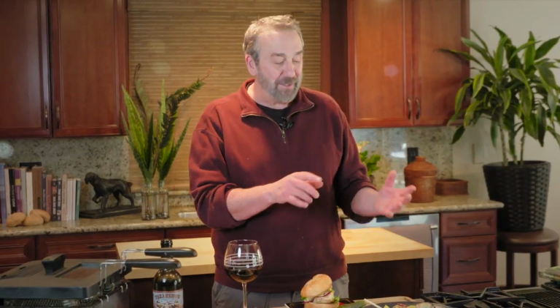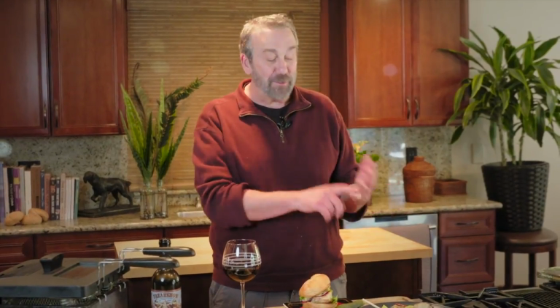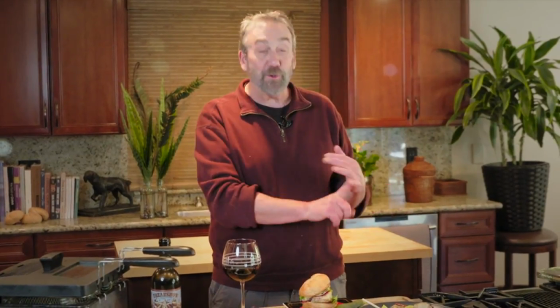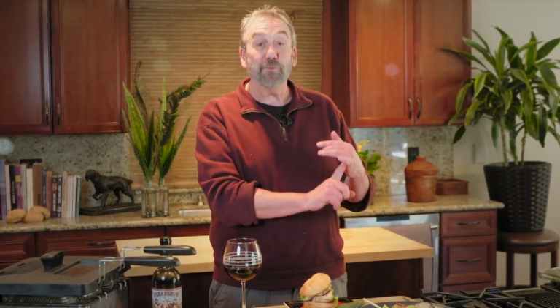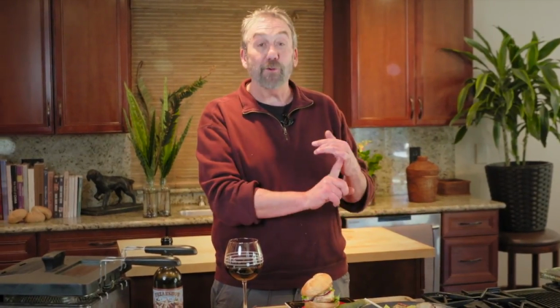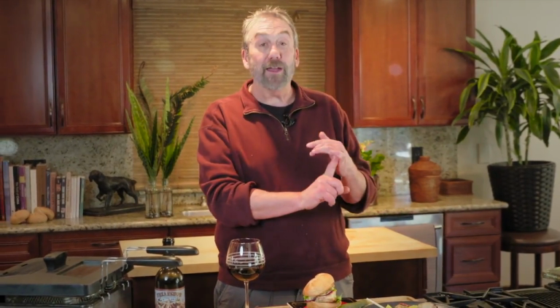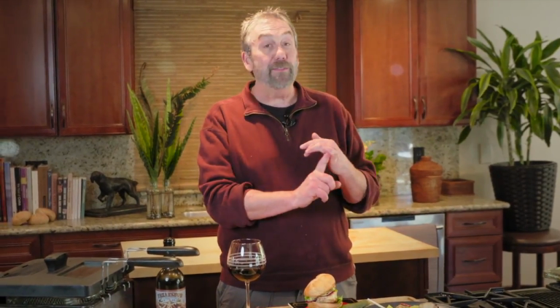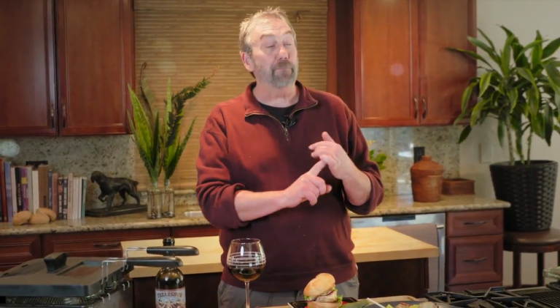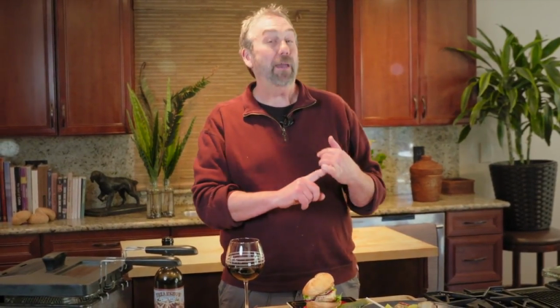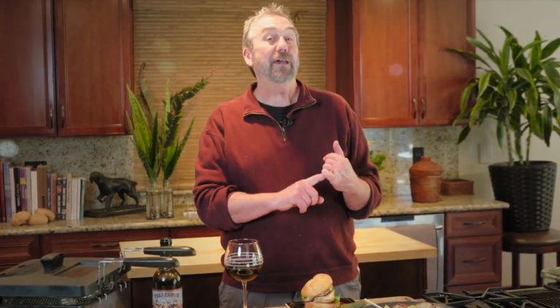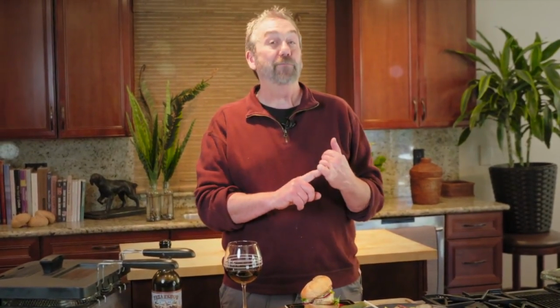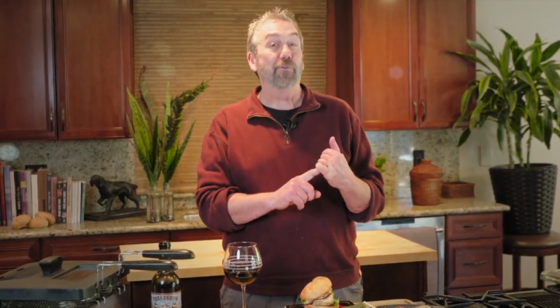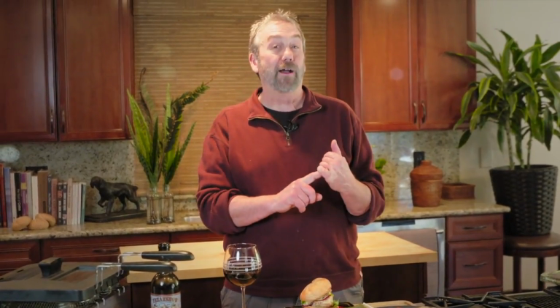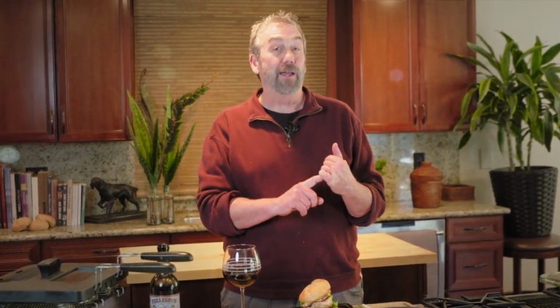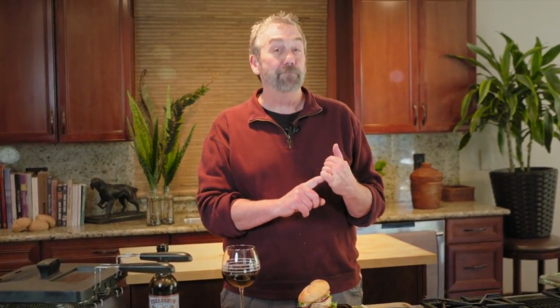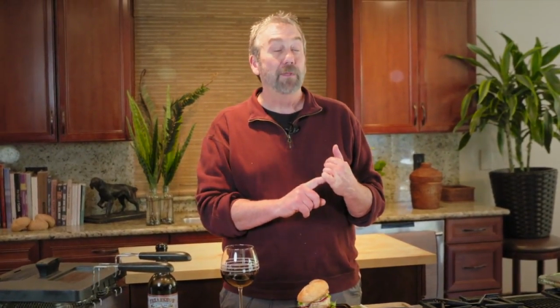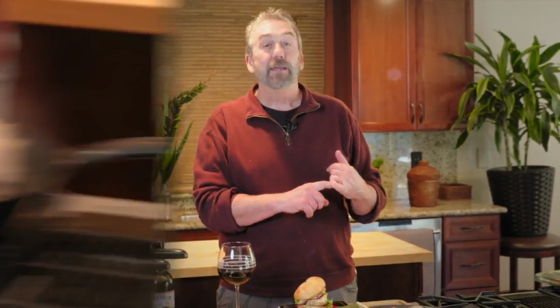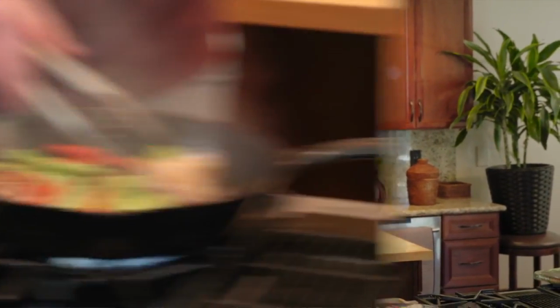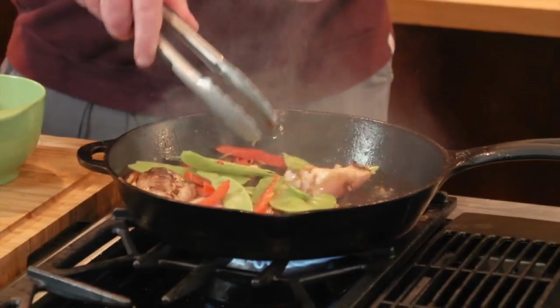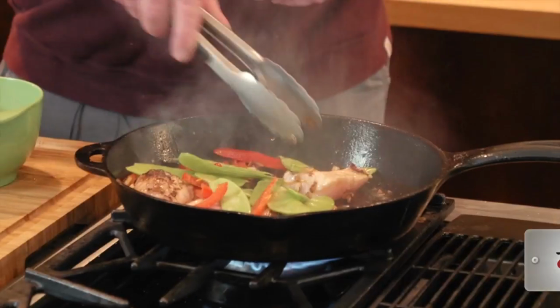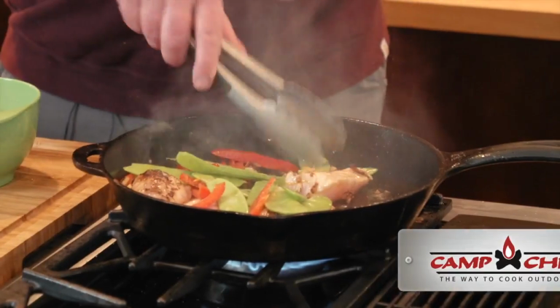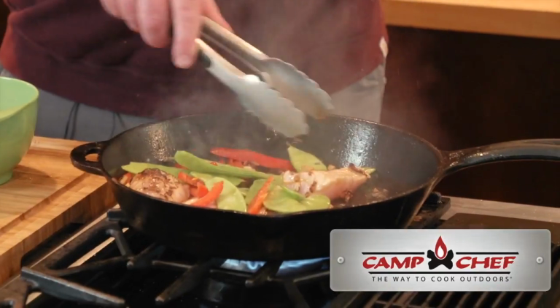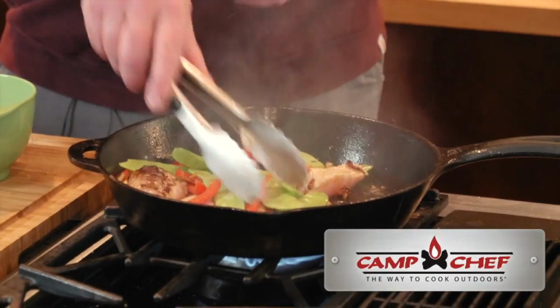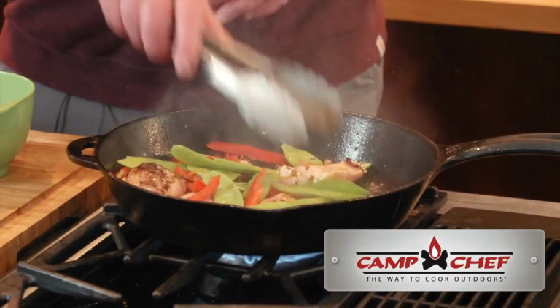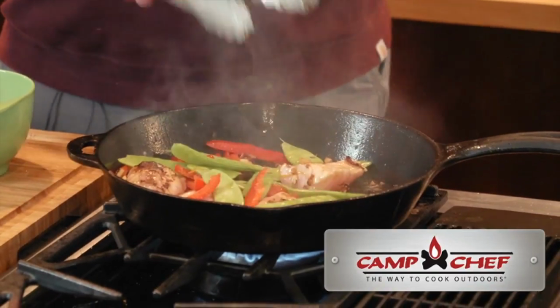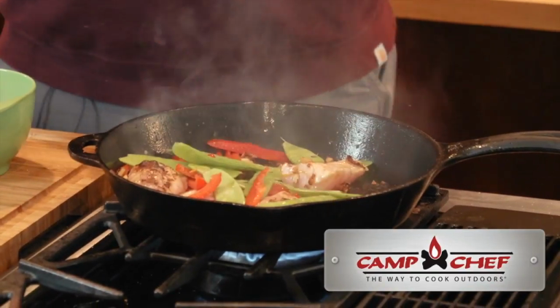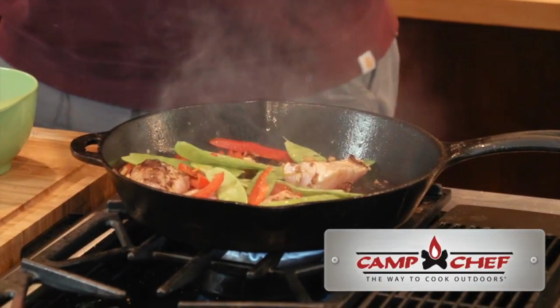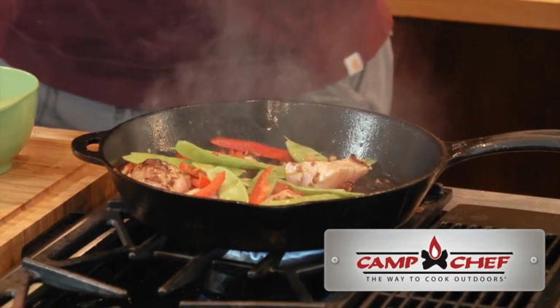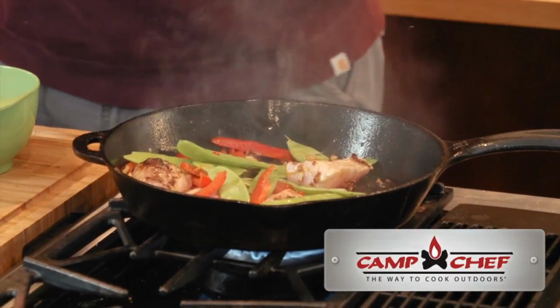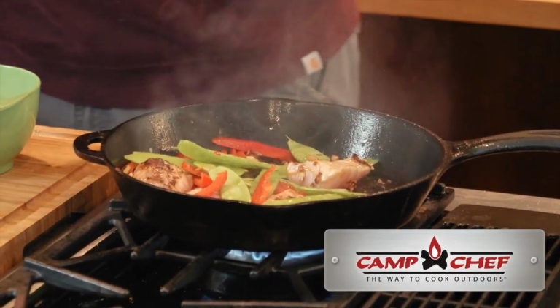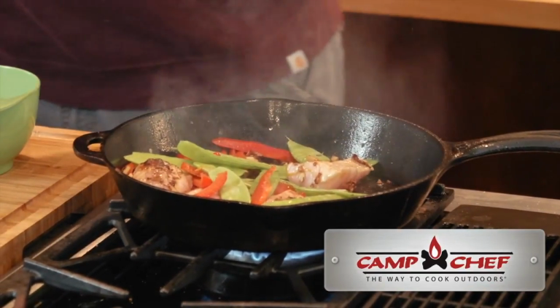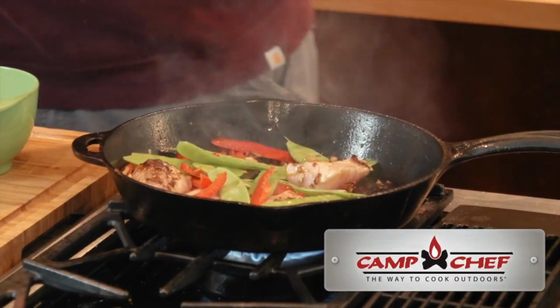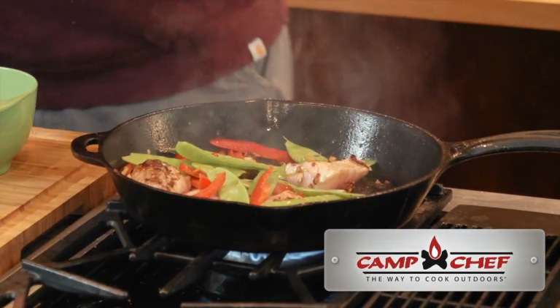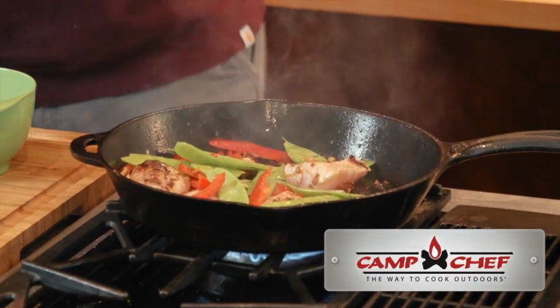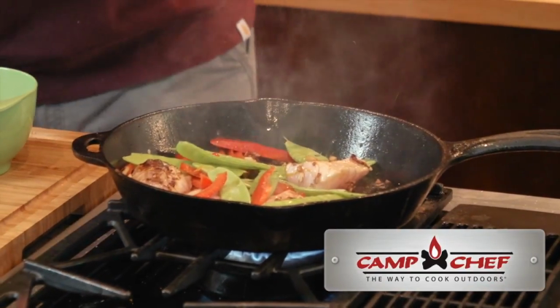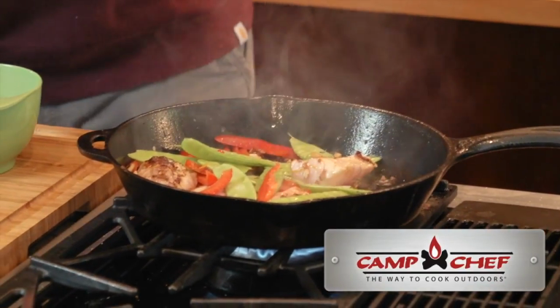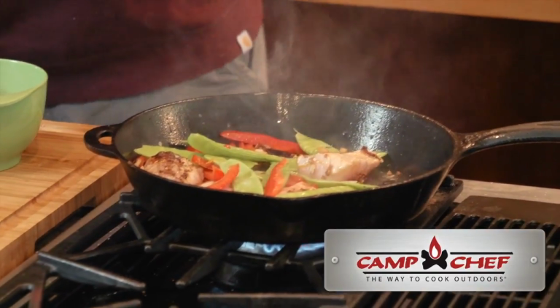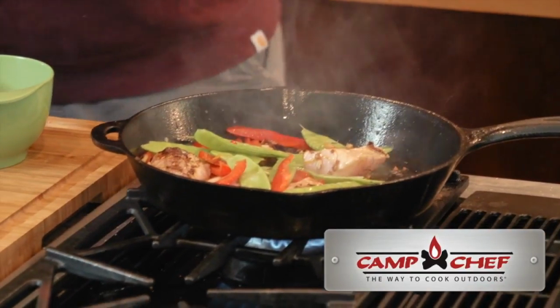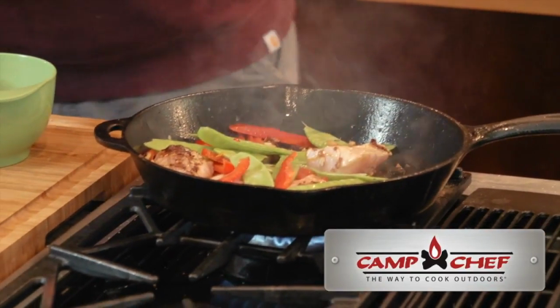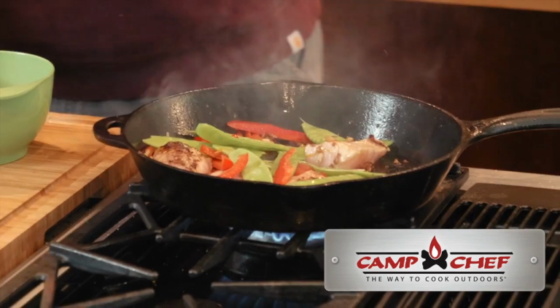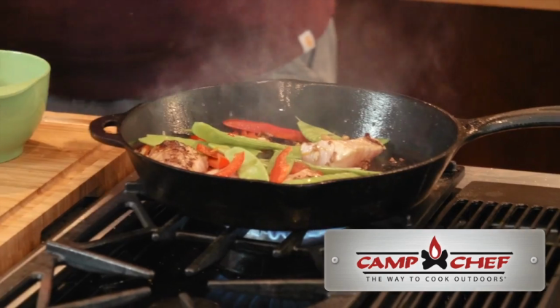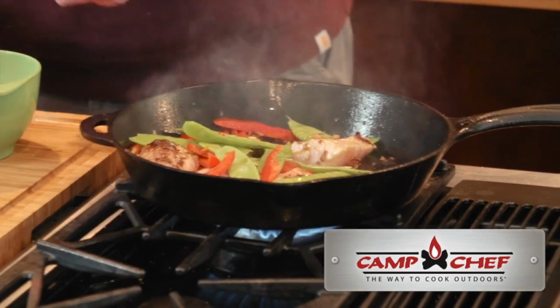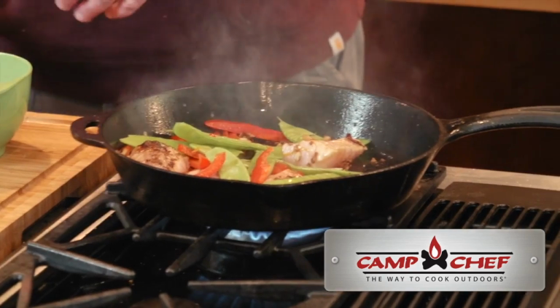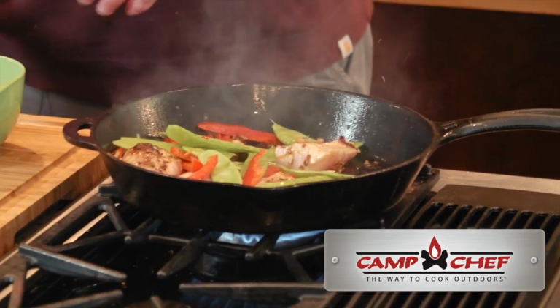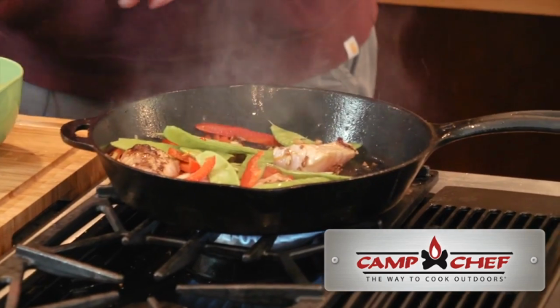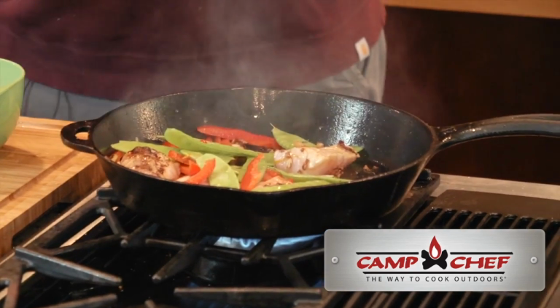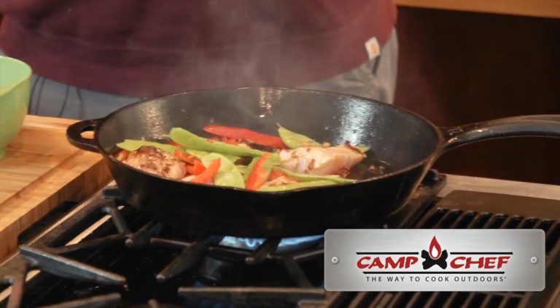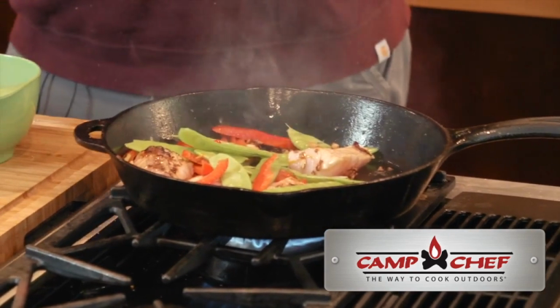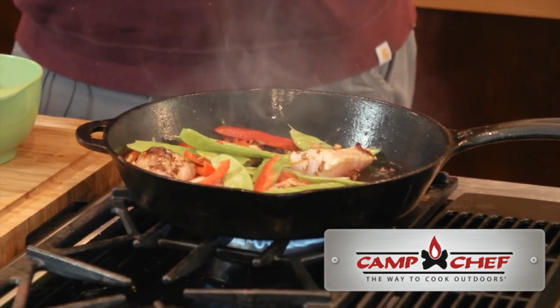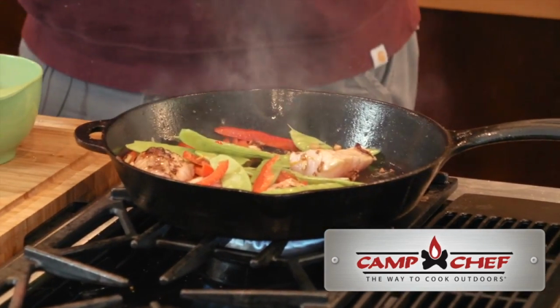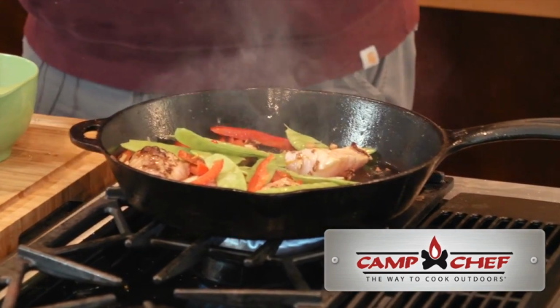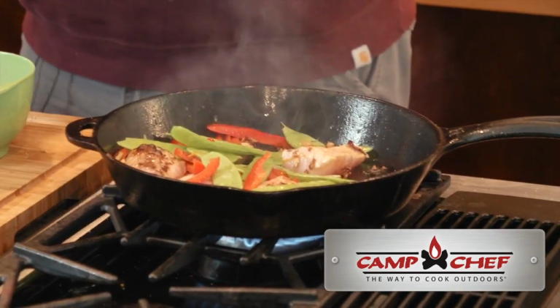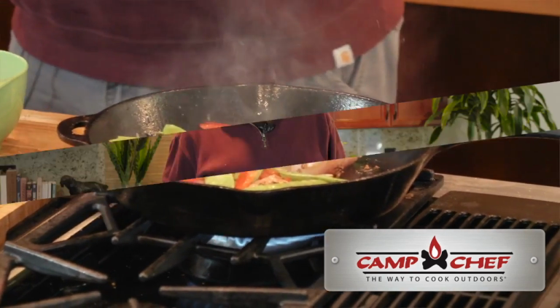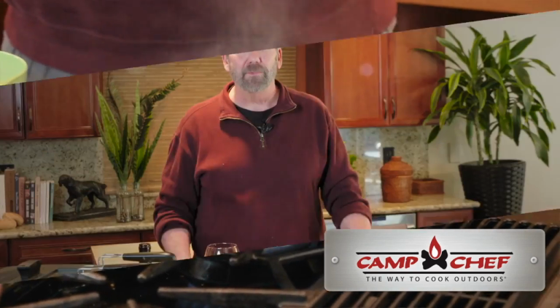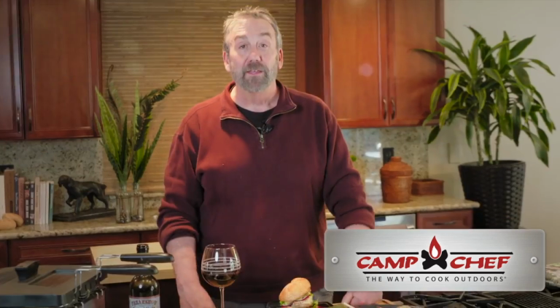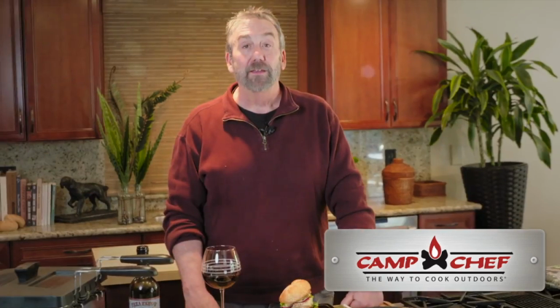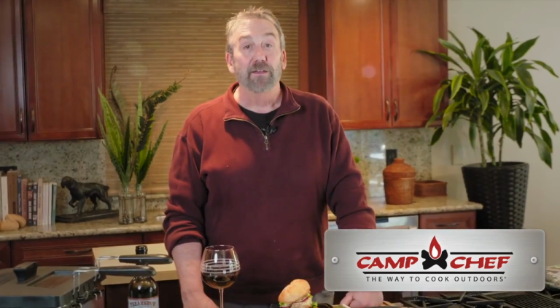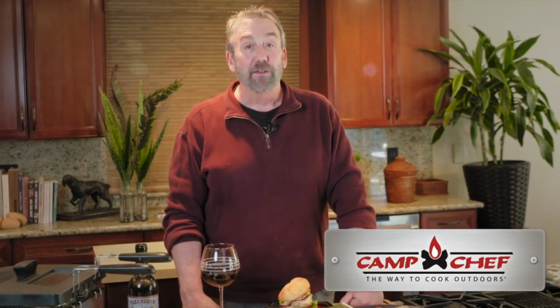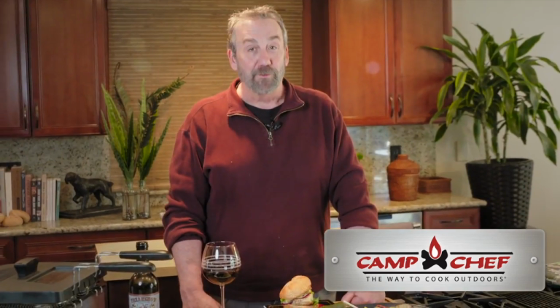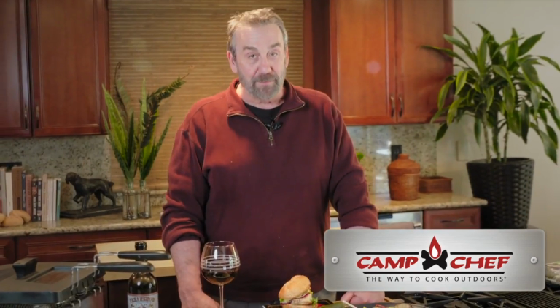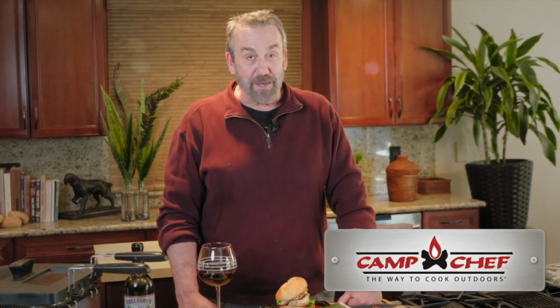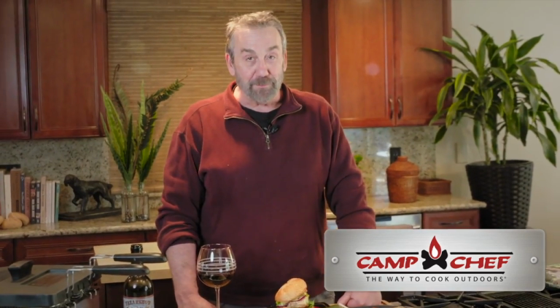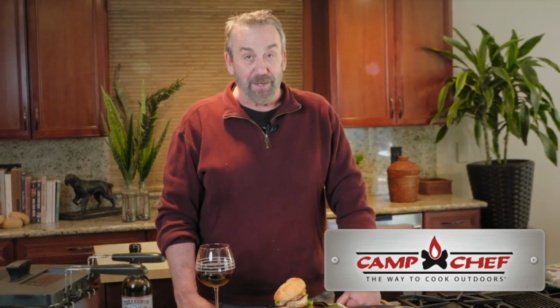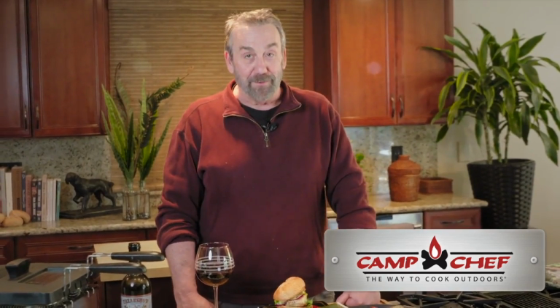And of course, the stir fry and the pan fried, I use my cast iron skillet. It's a pre-seasoned cast iron skillet from Camp Chef.